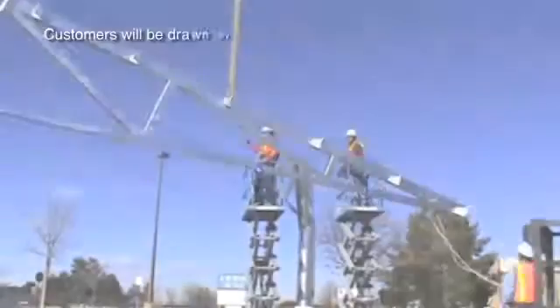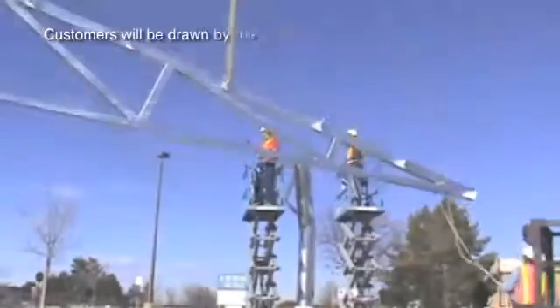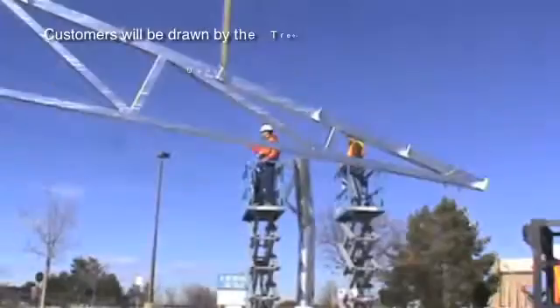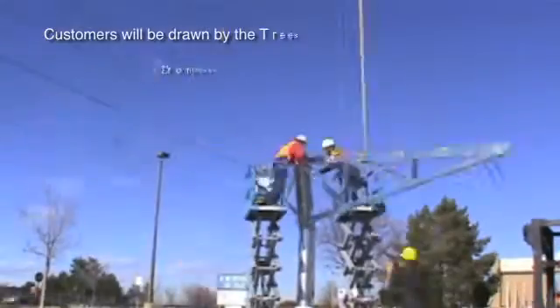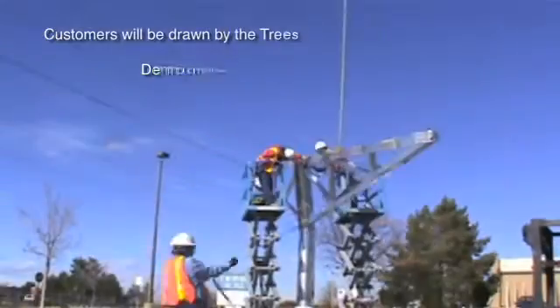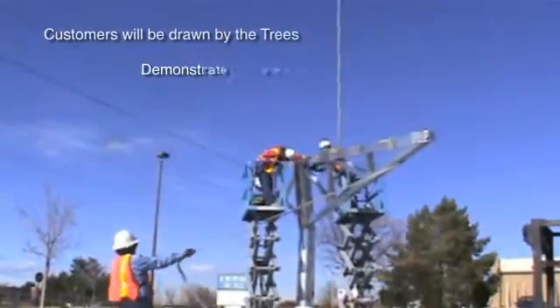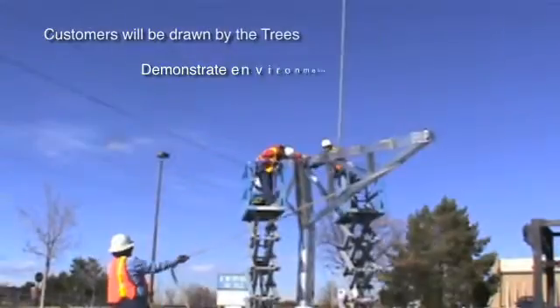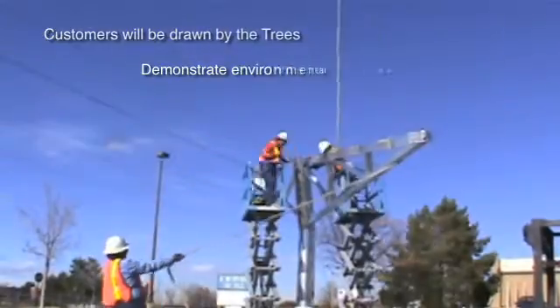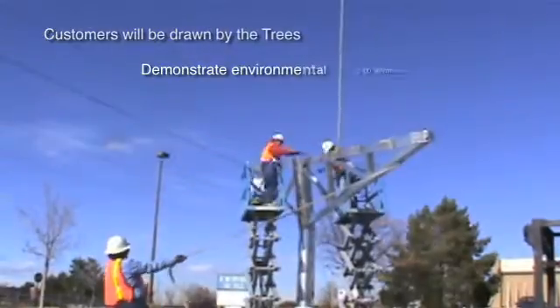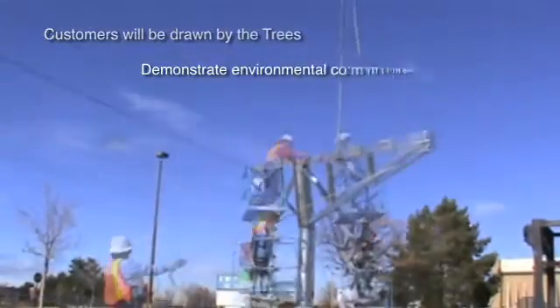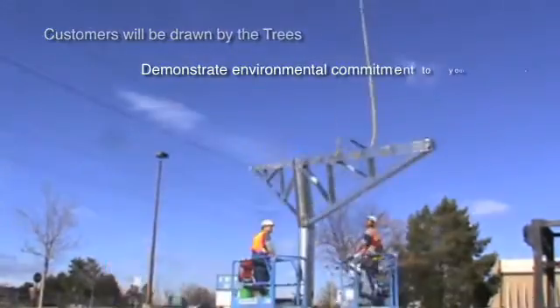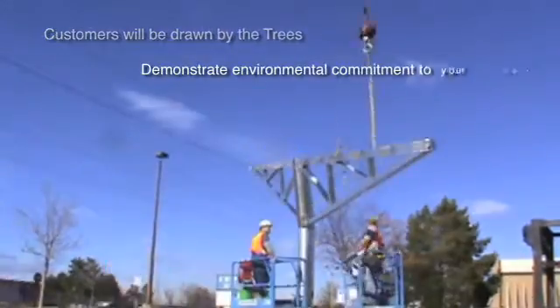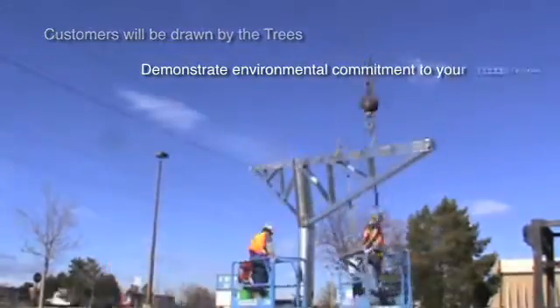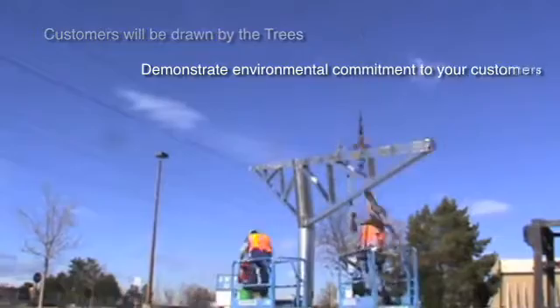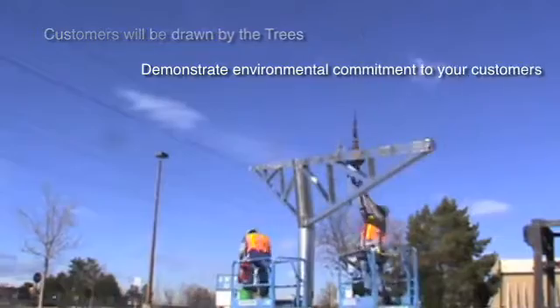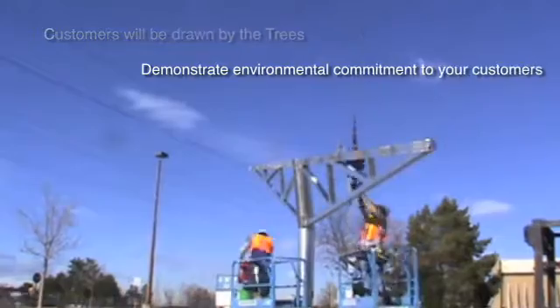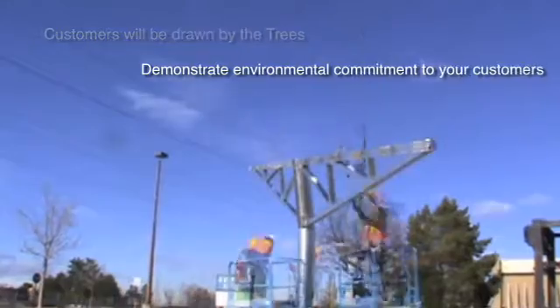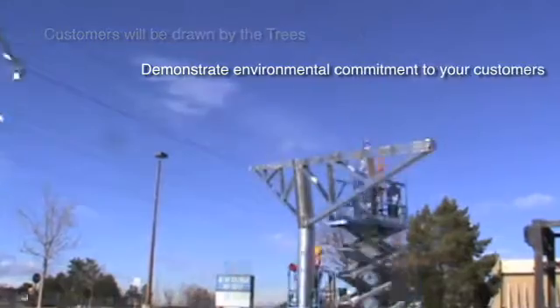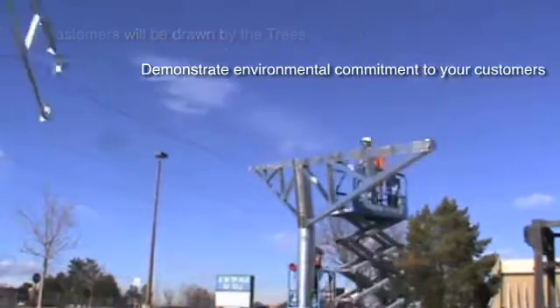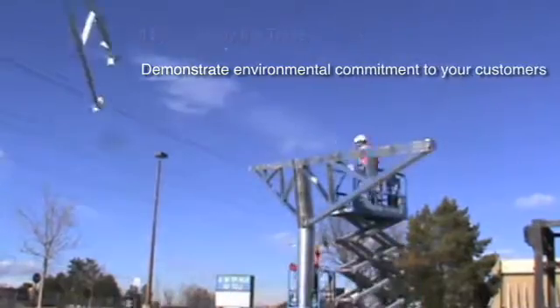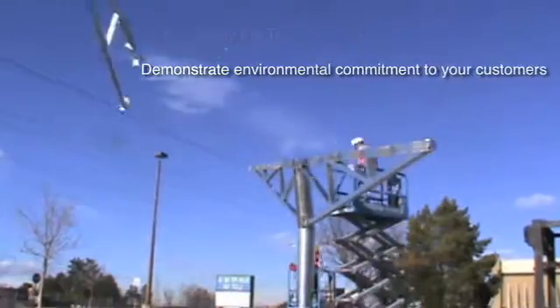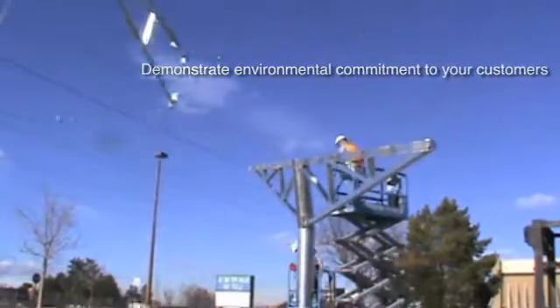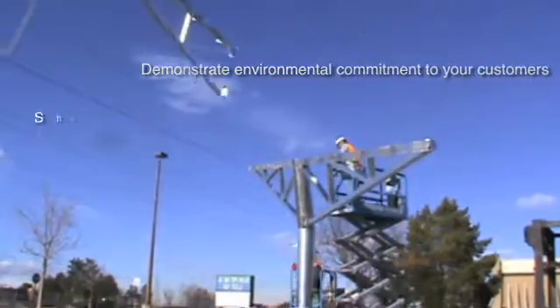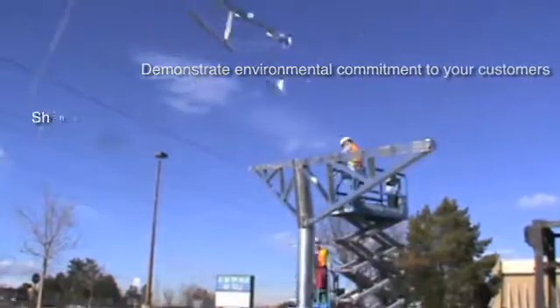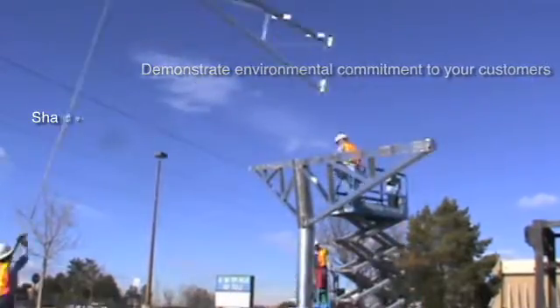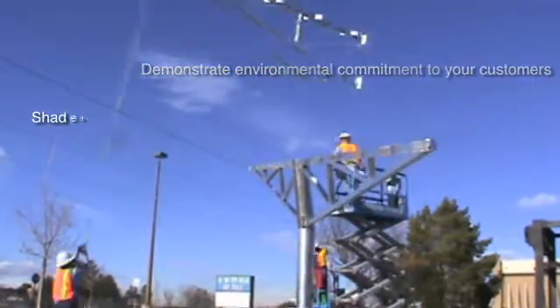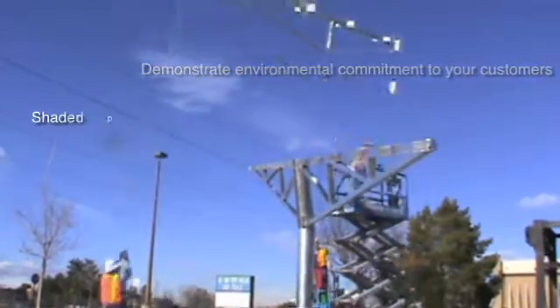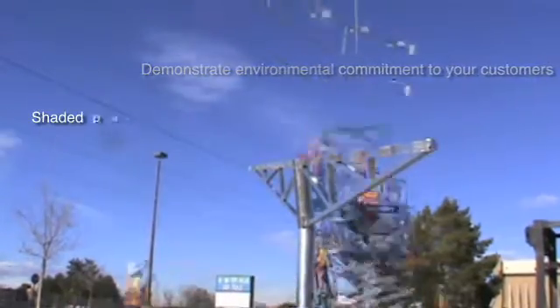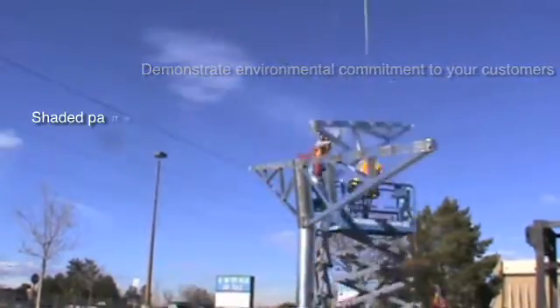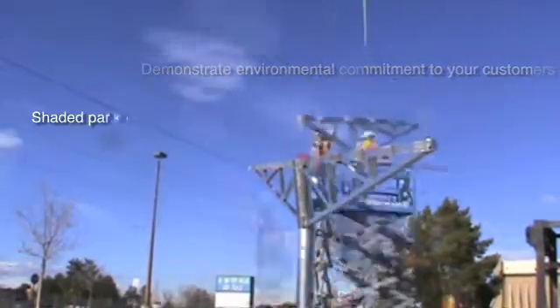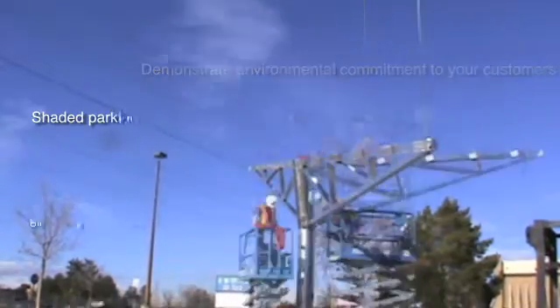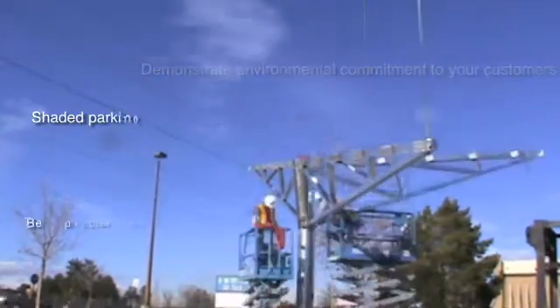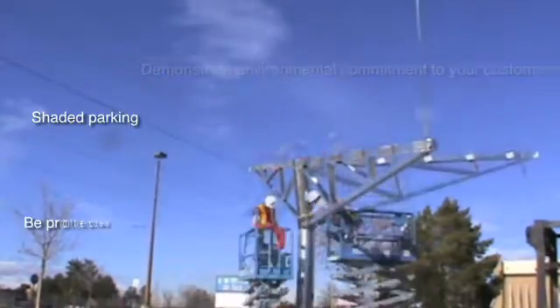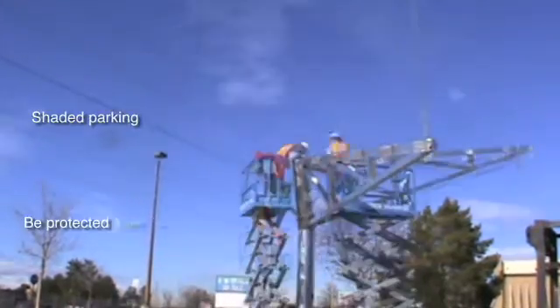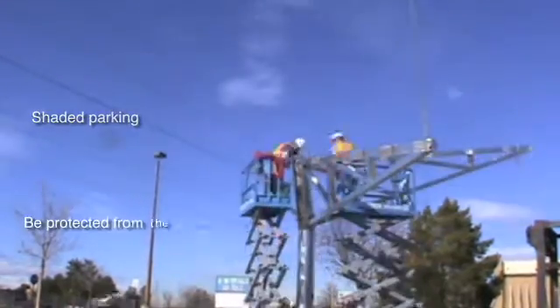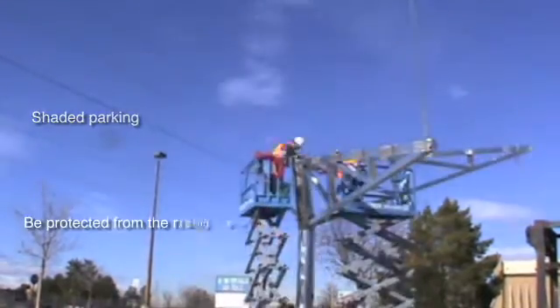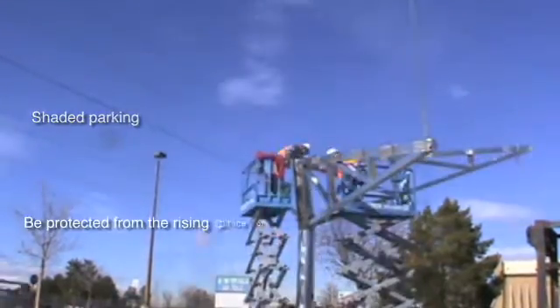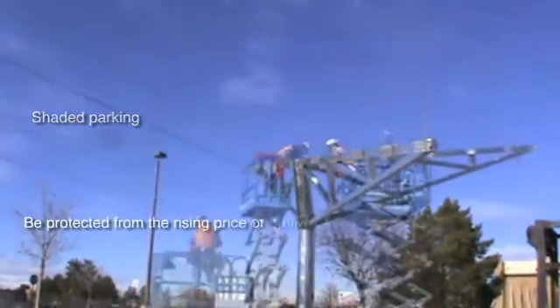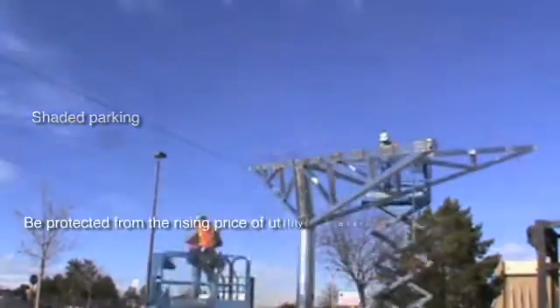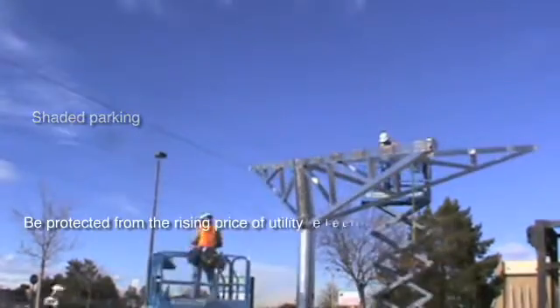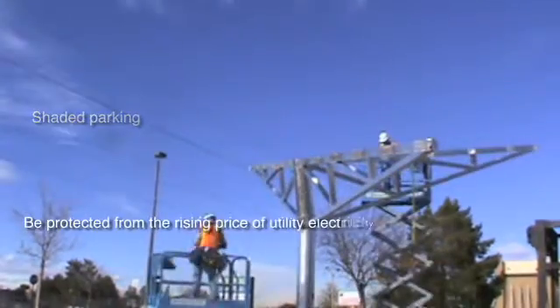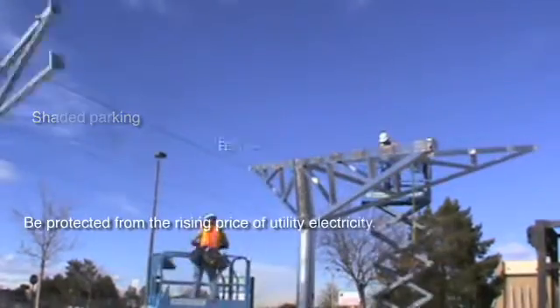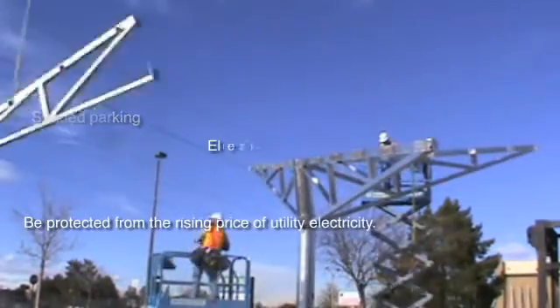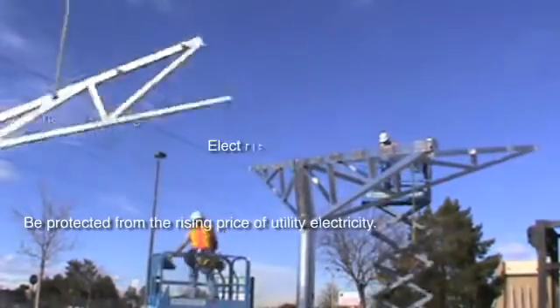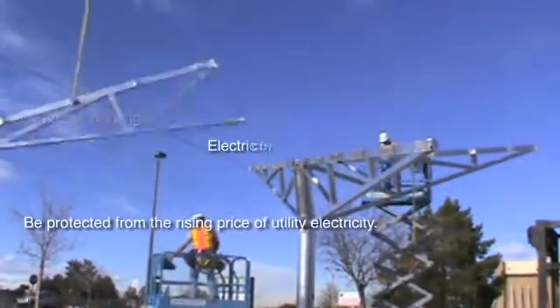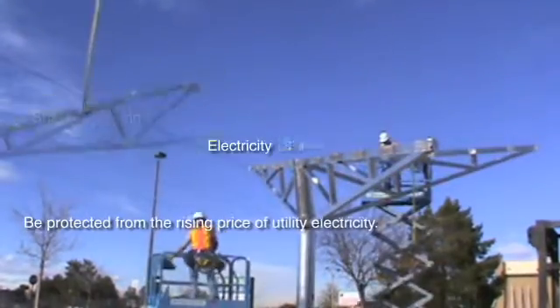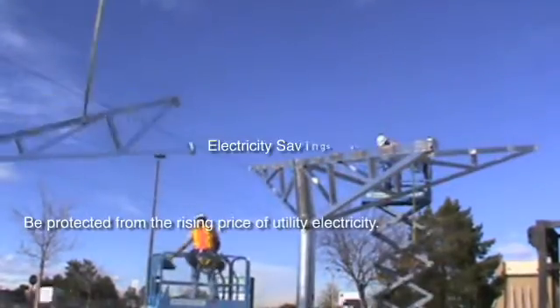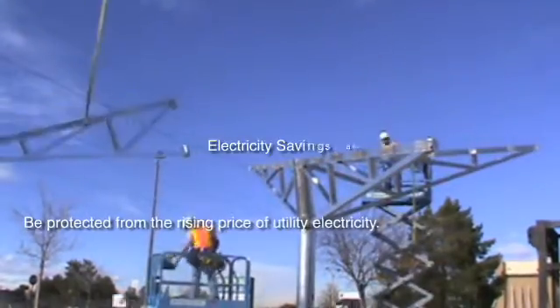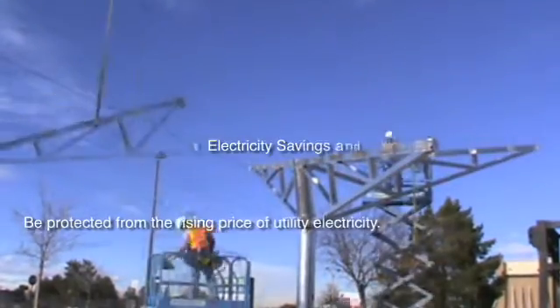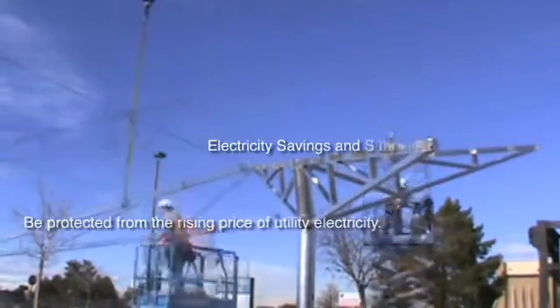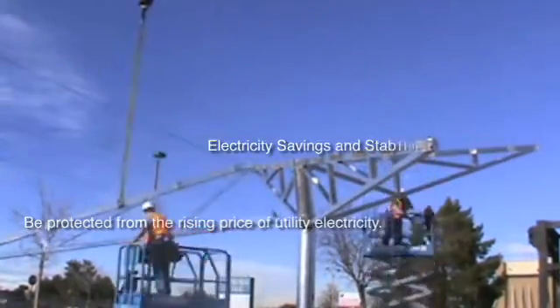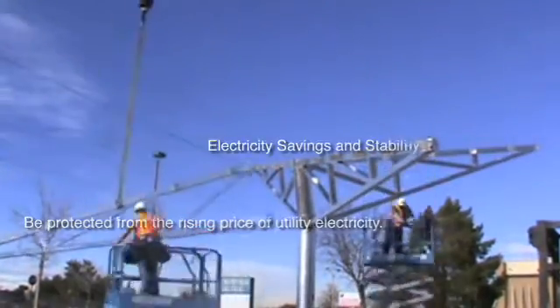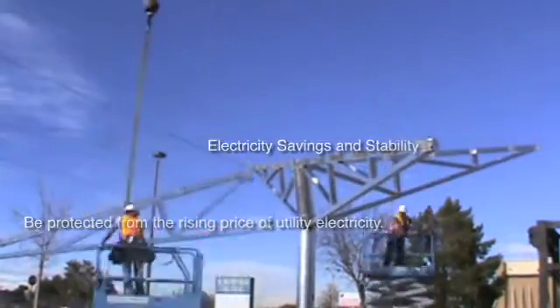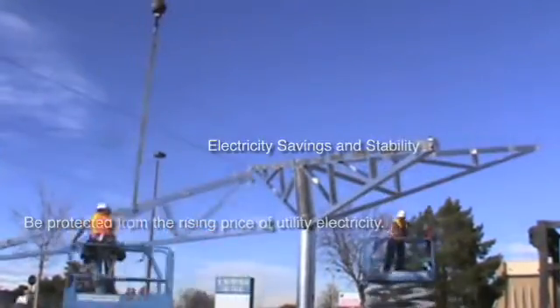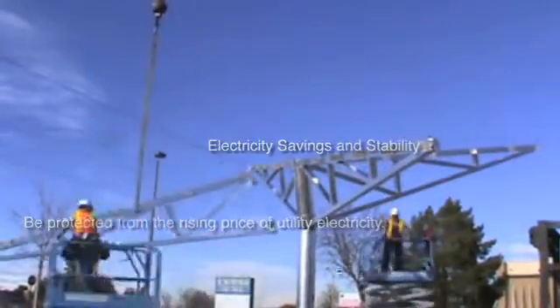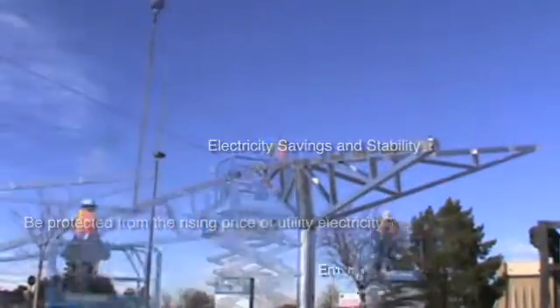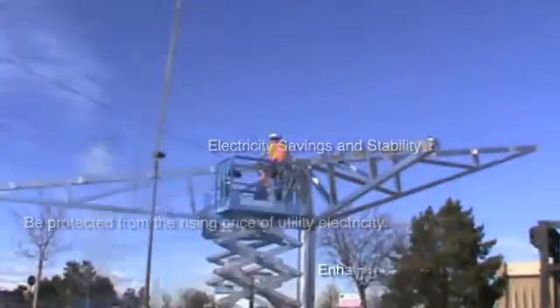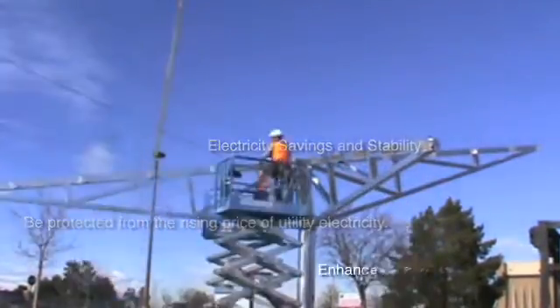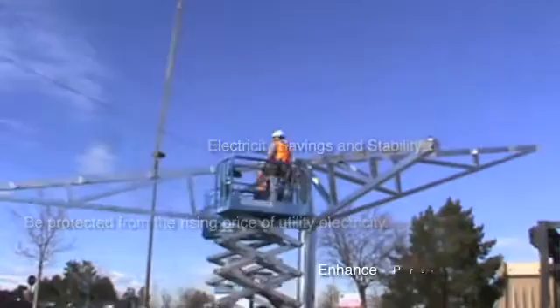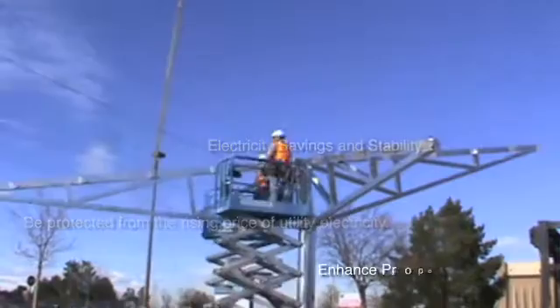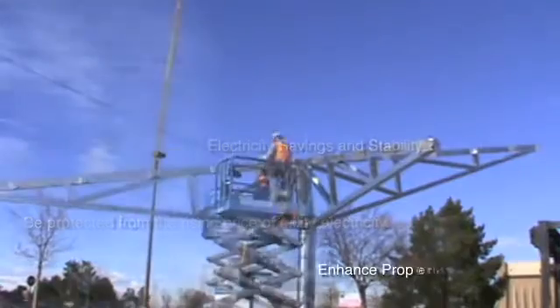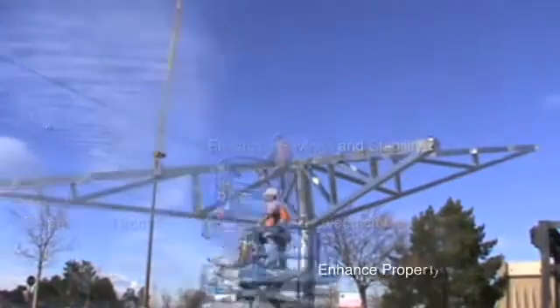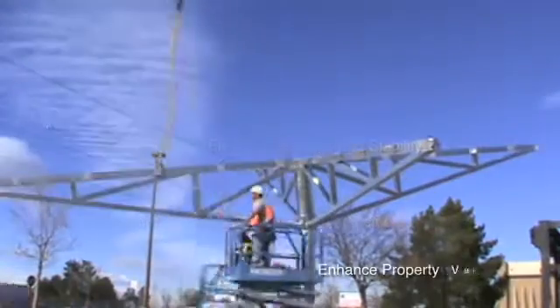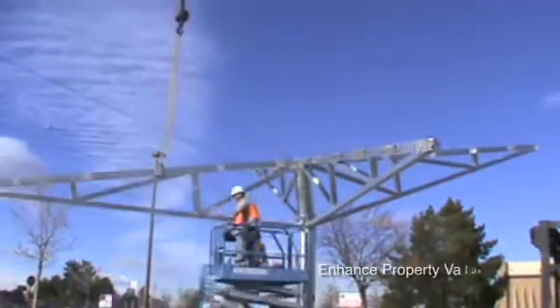It is clear that the time is now to be planning for the wave of green conscious customers and employees who will appreciate this amenity.